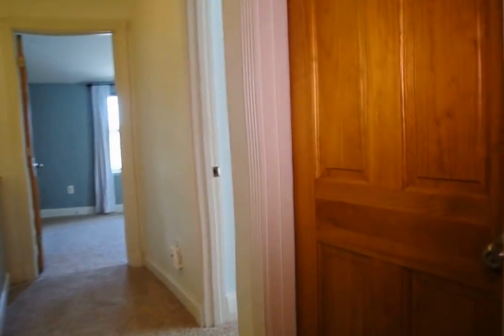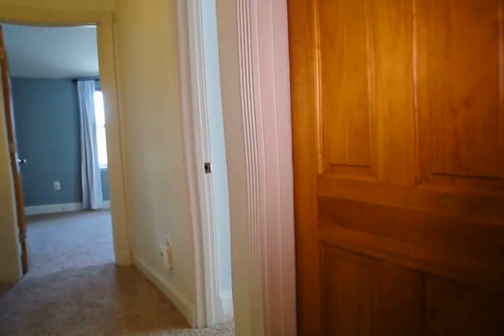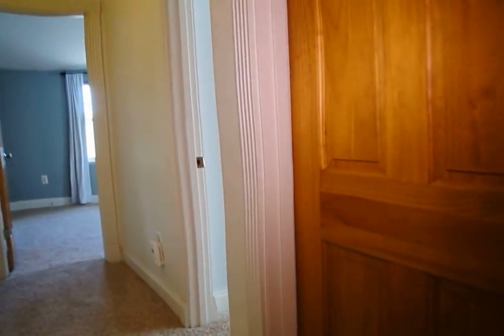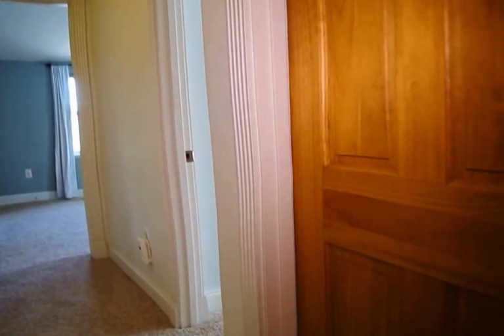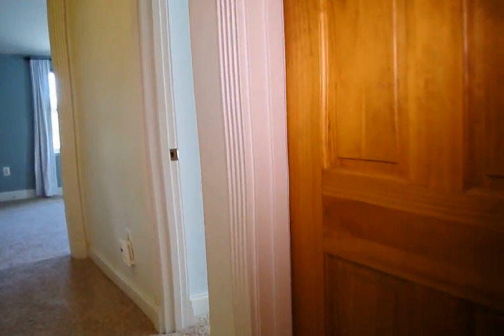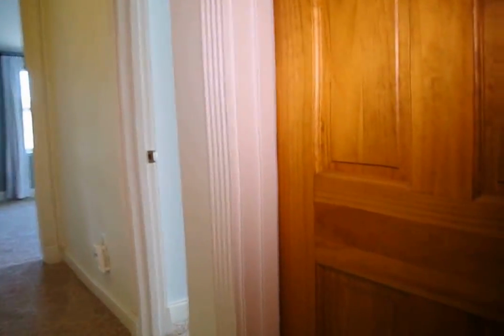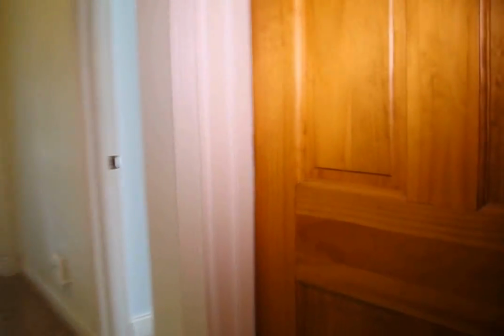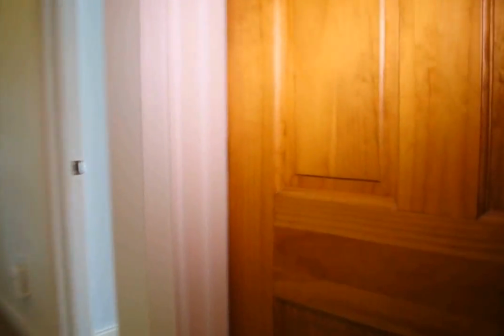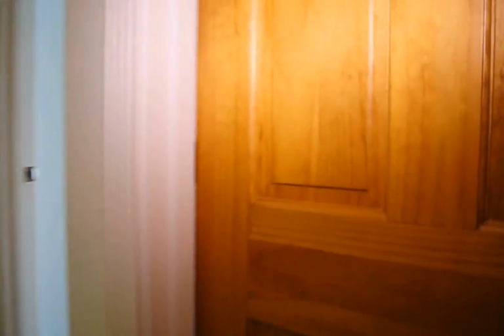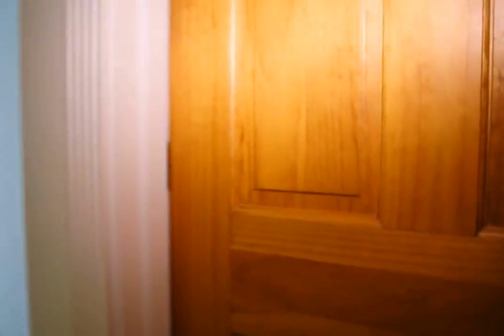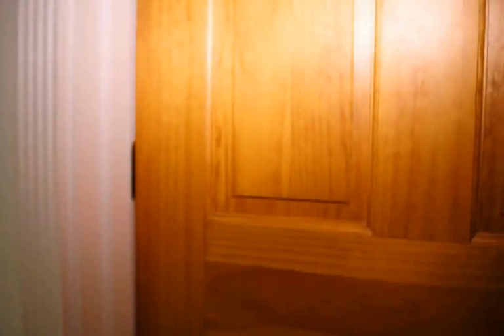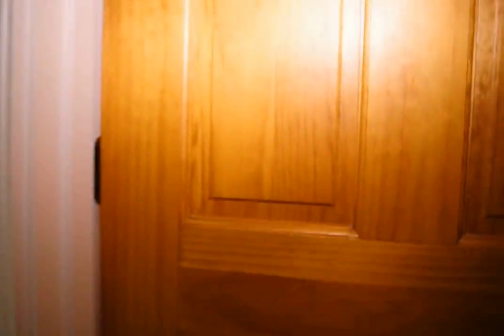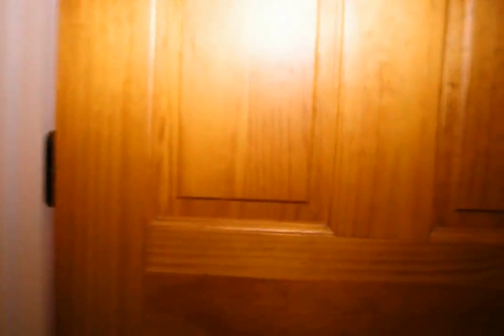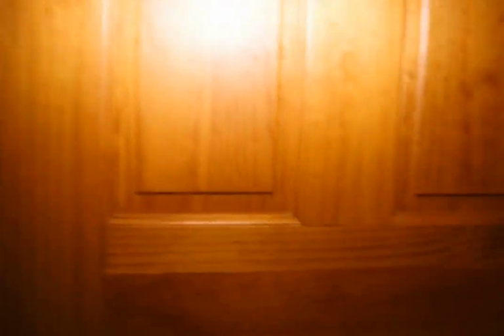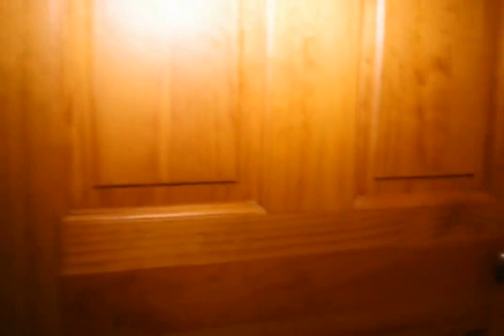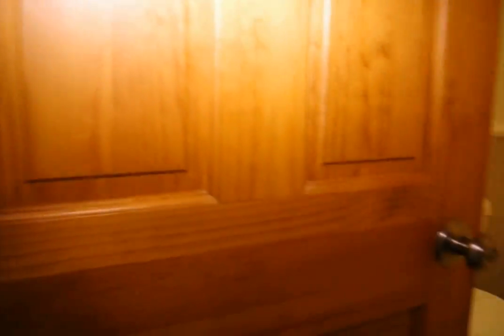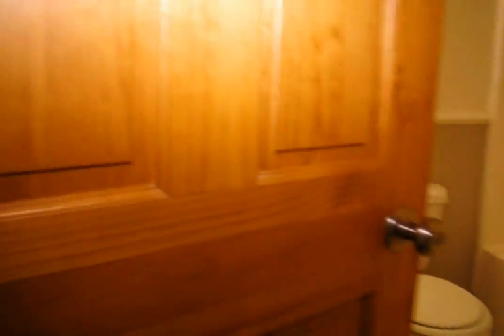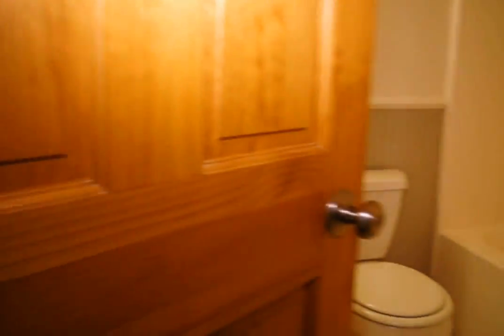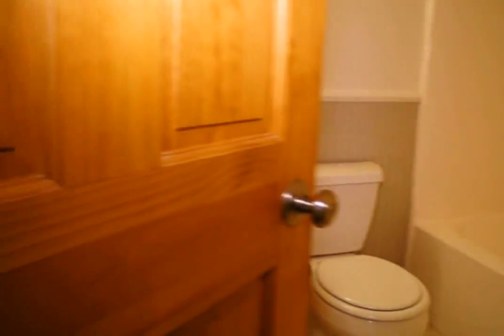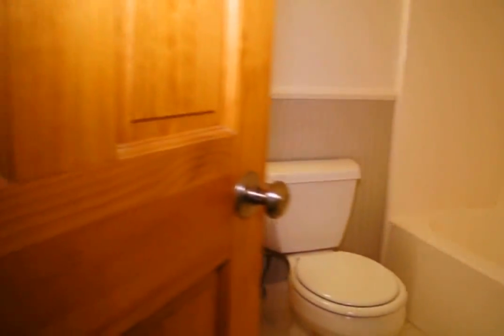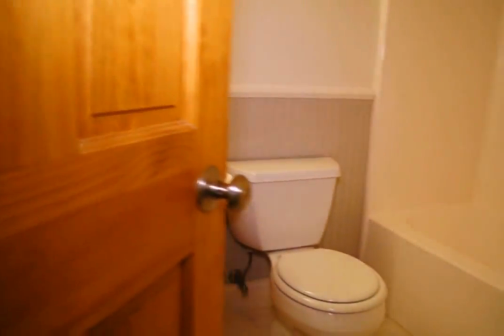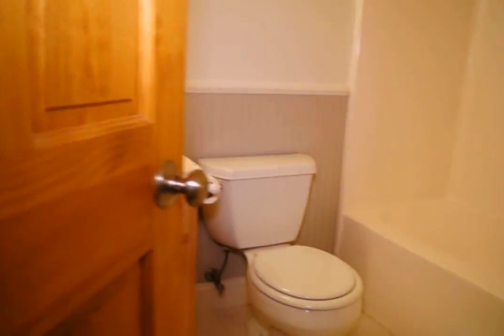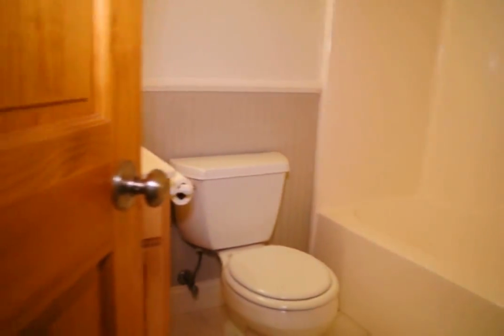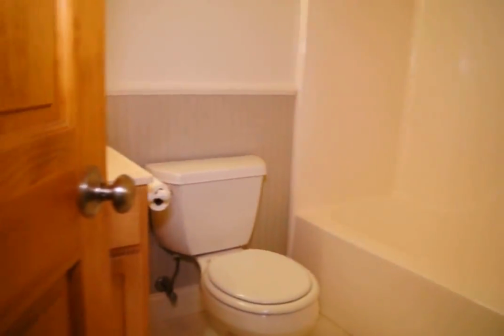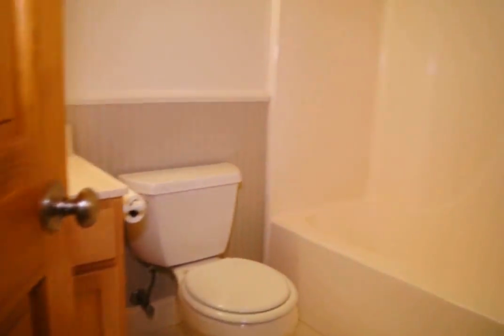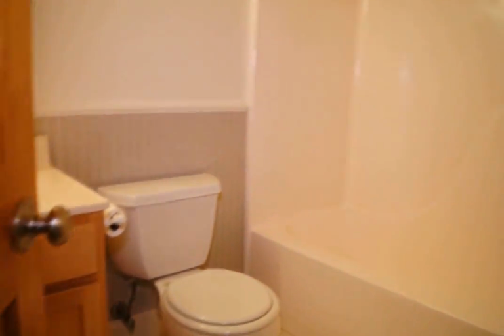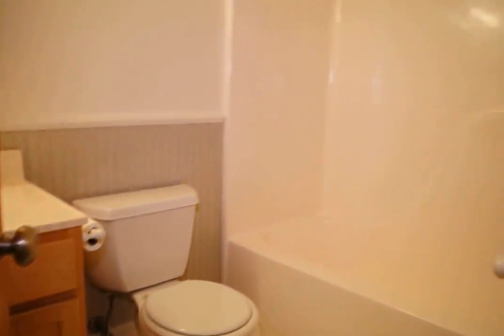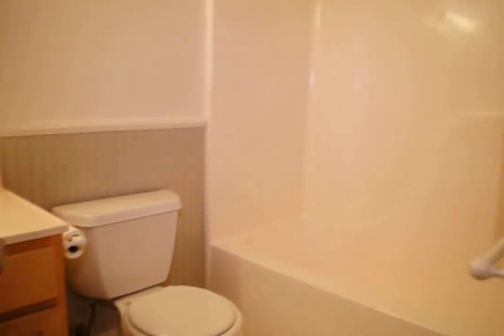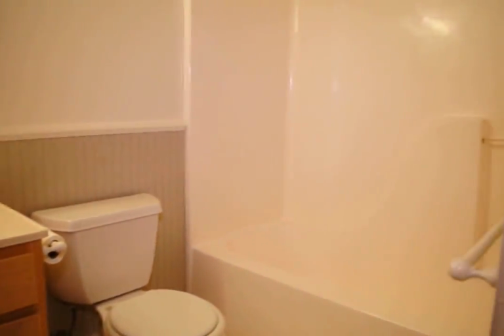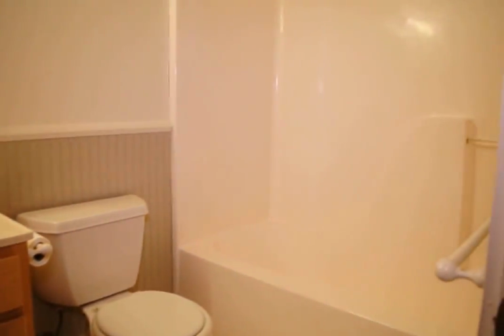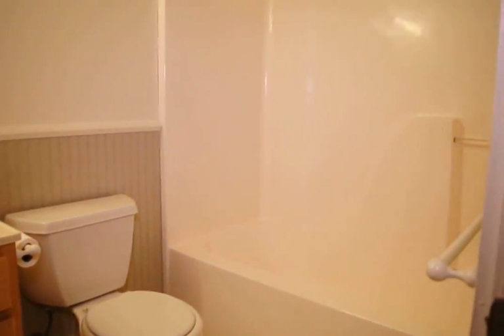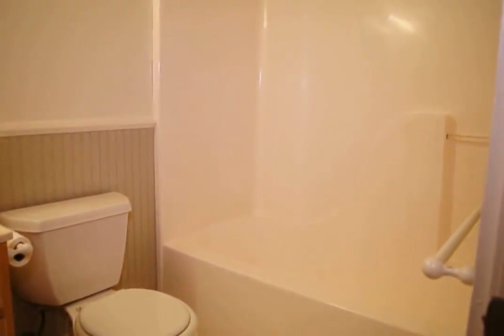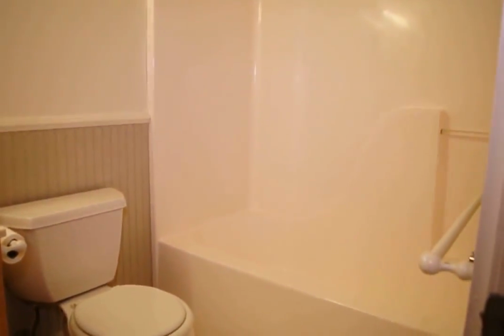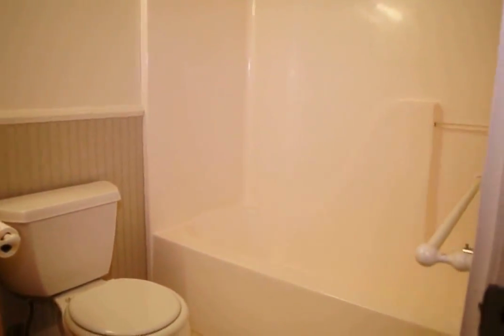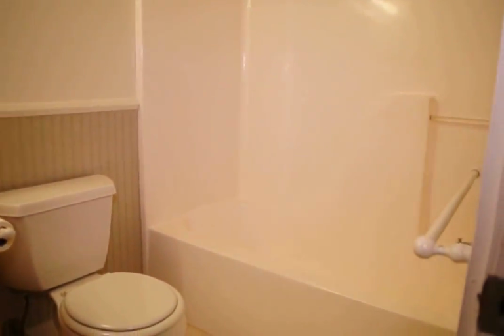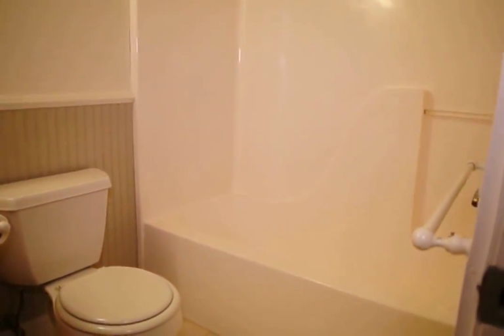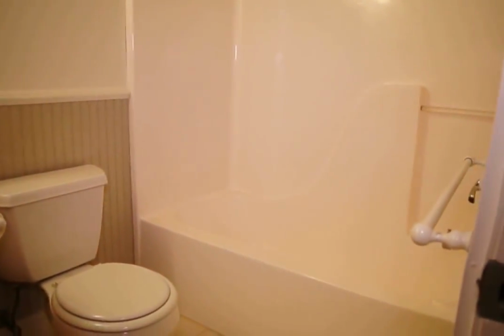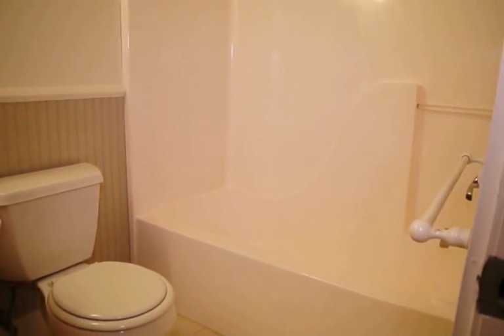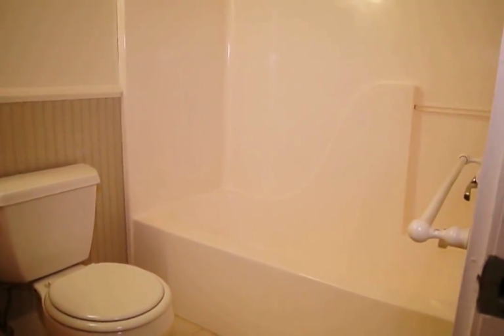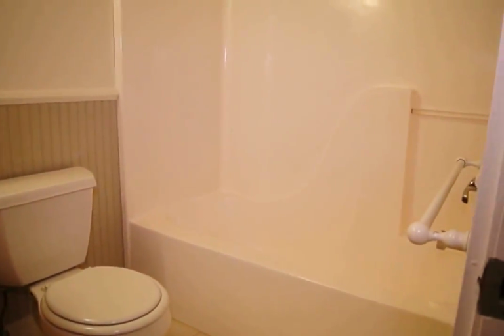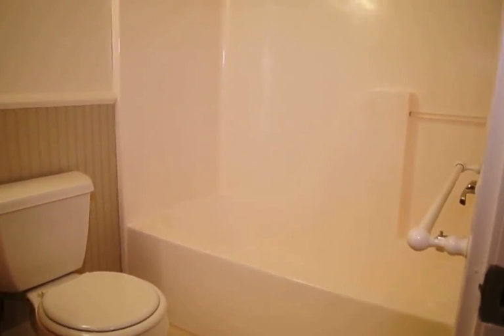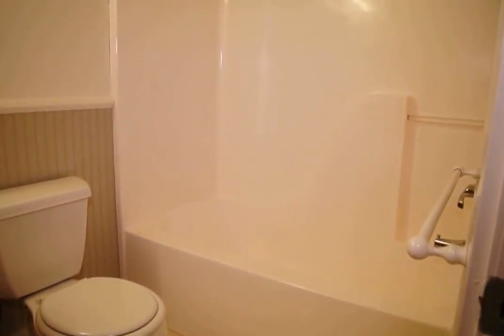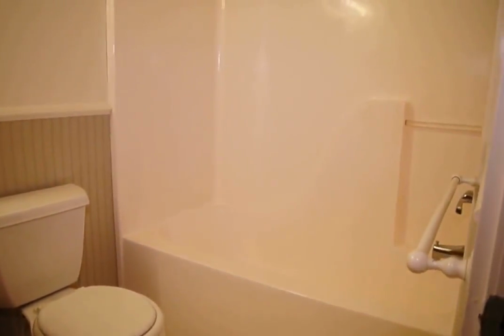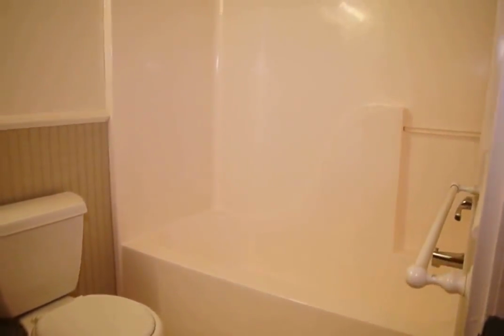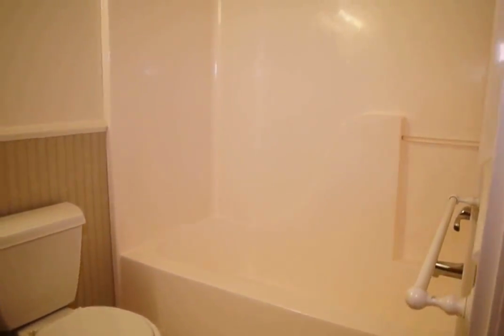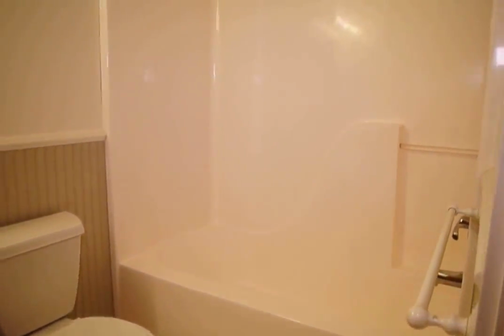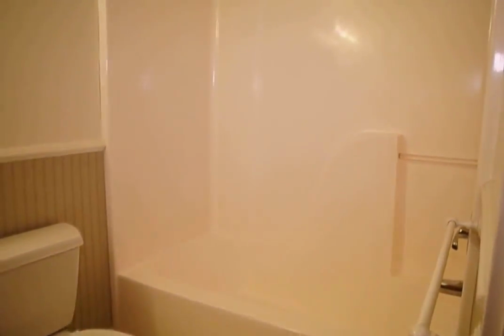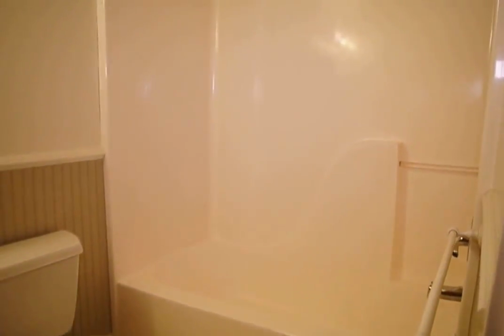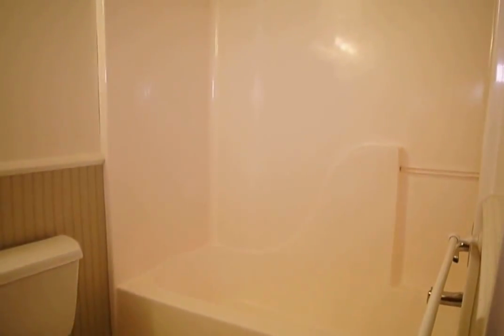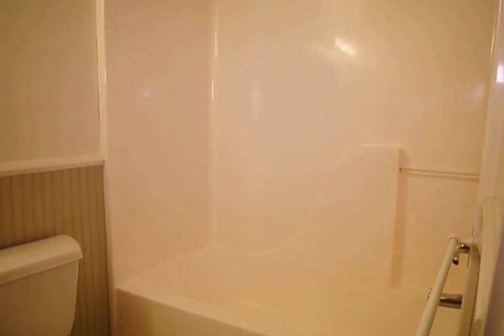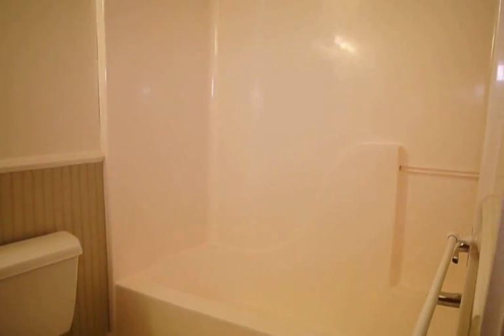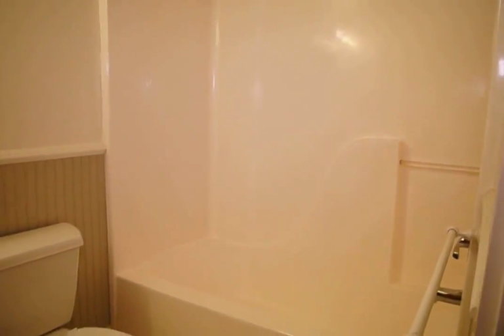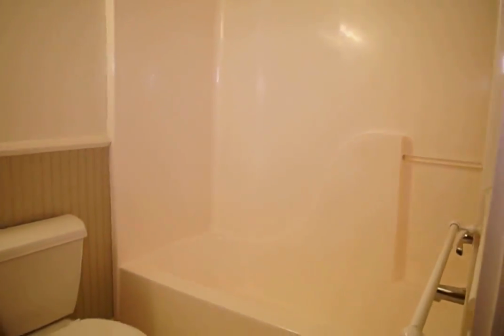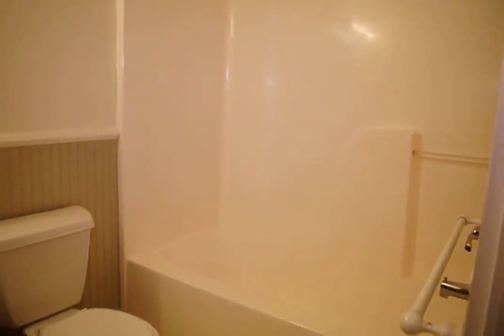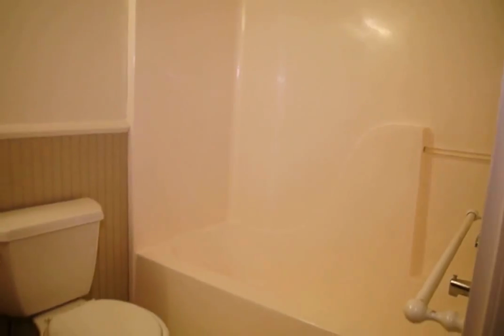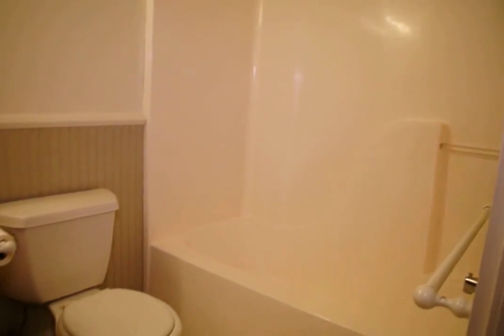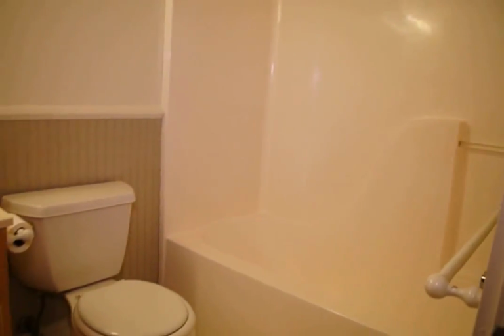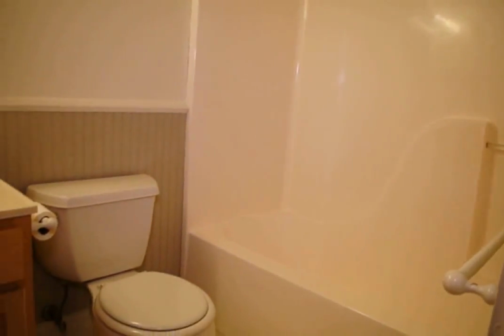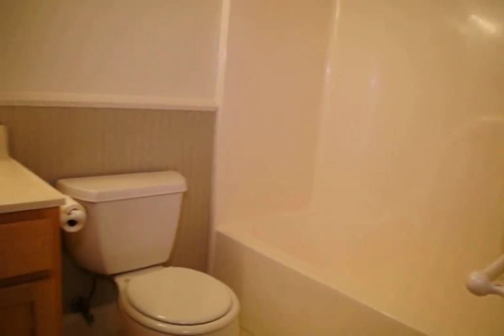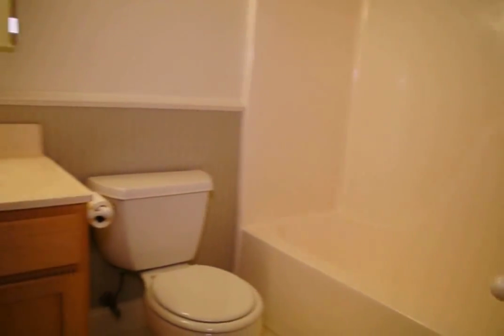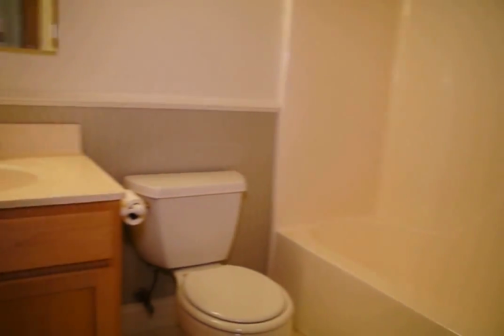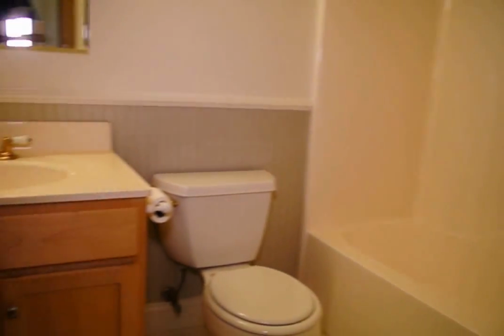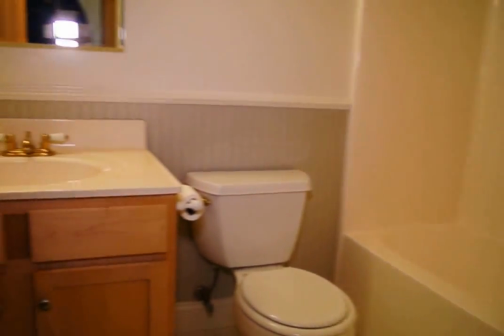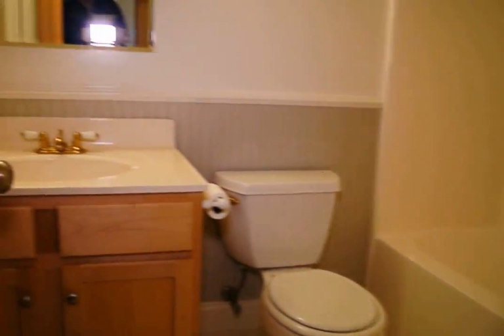We've then got a second full bath with a soaking tub and shower.